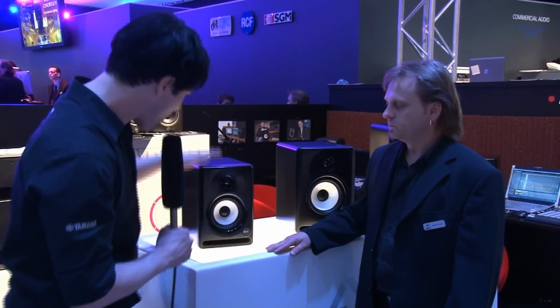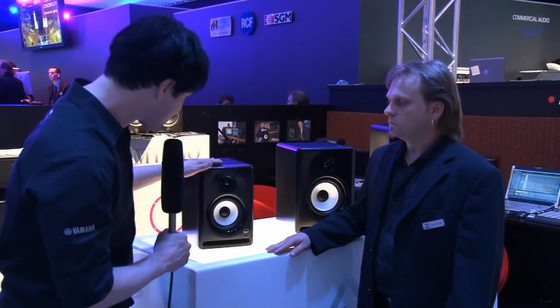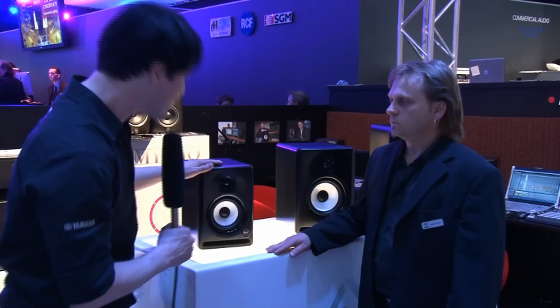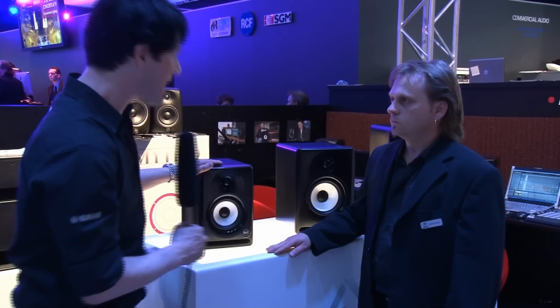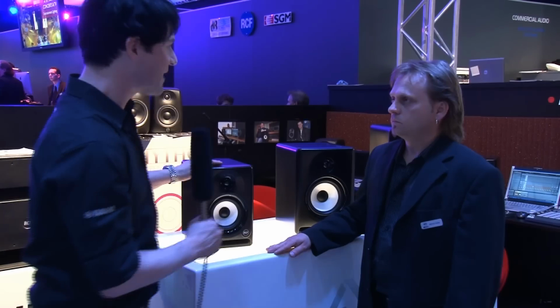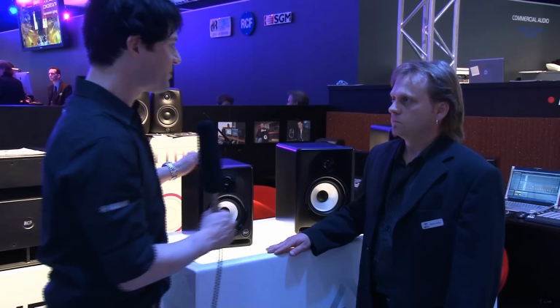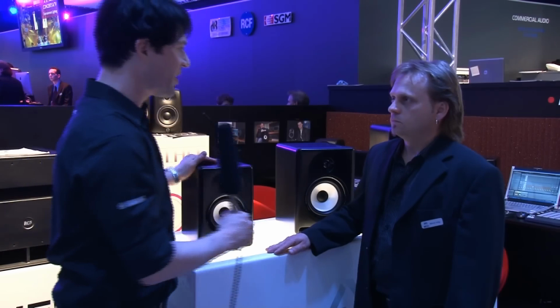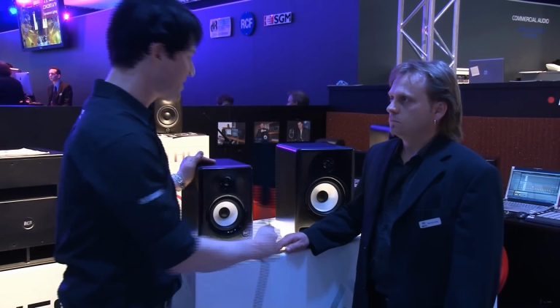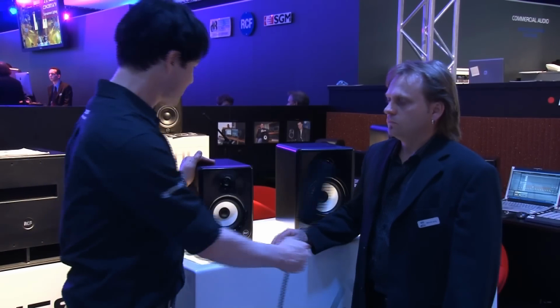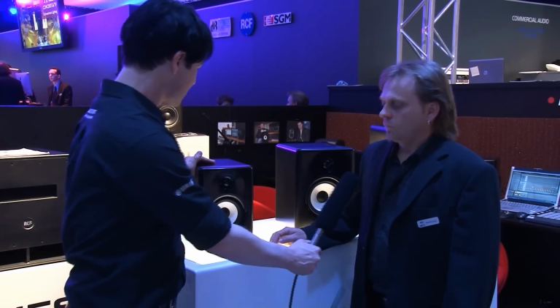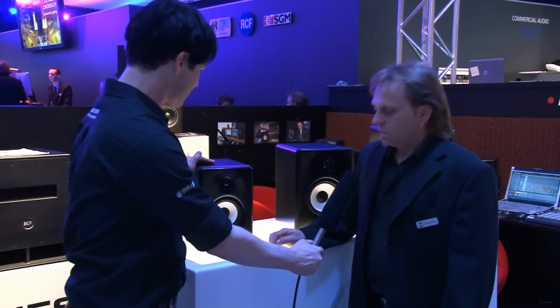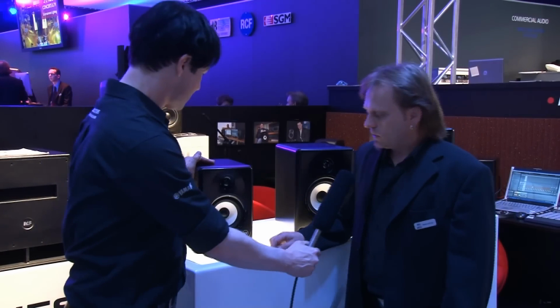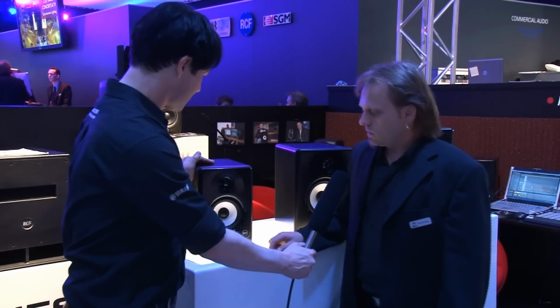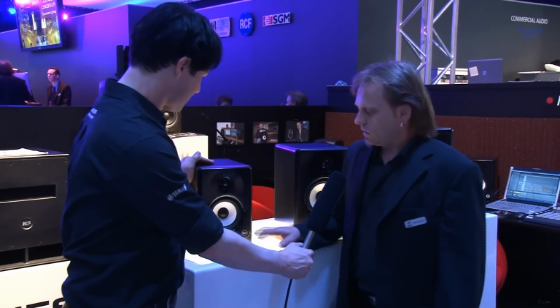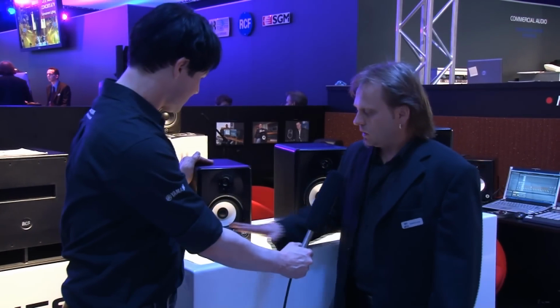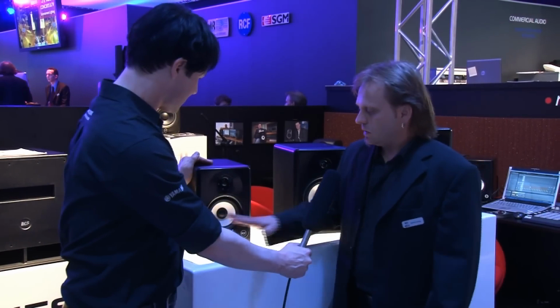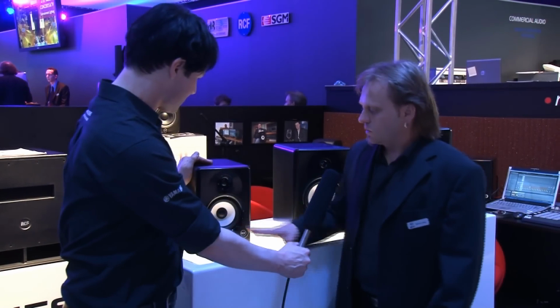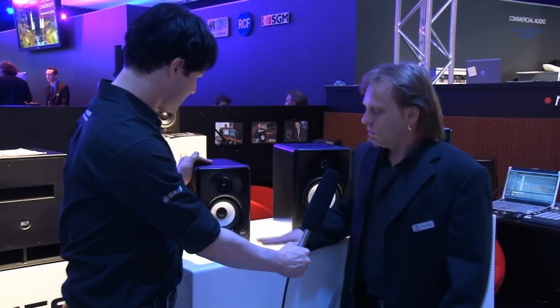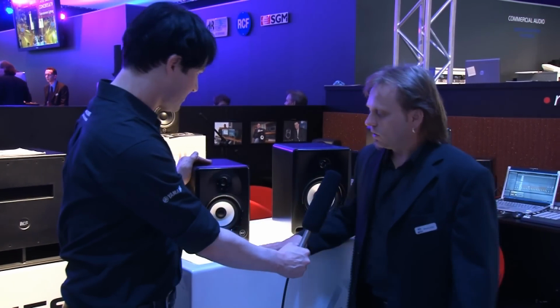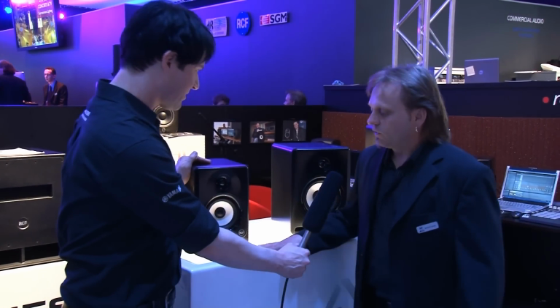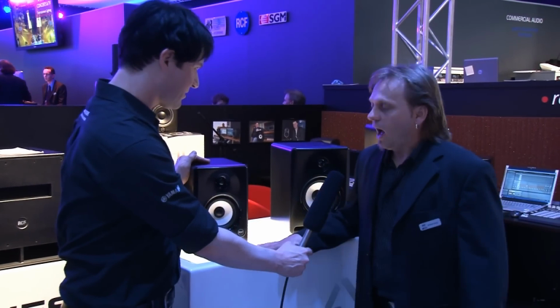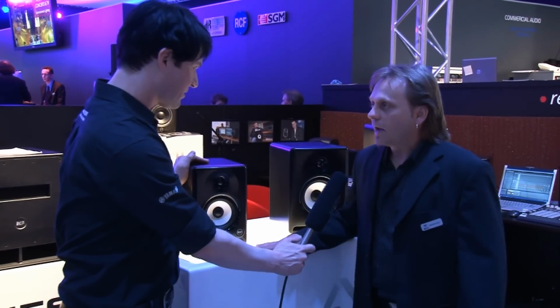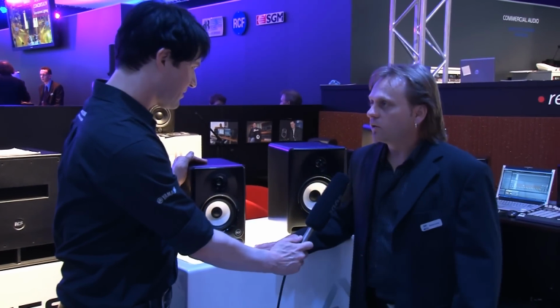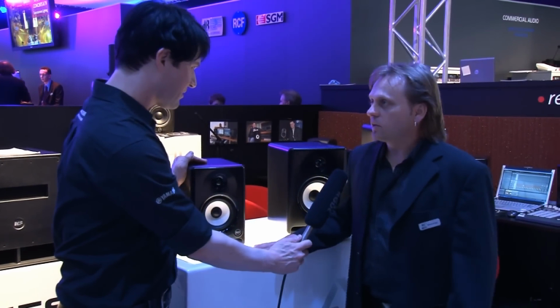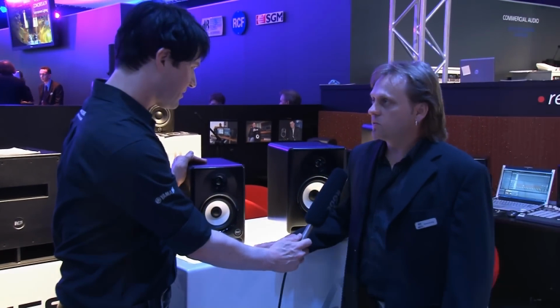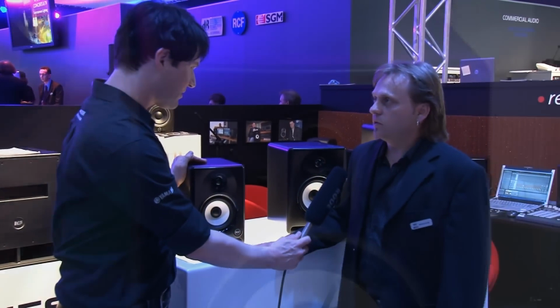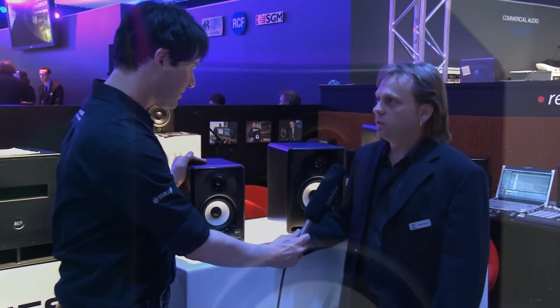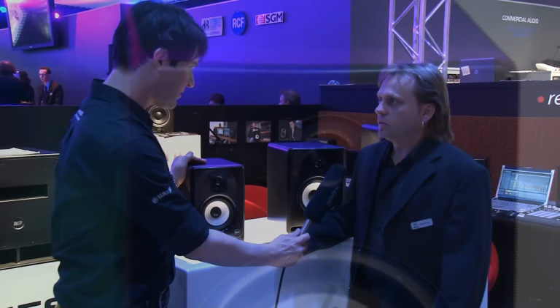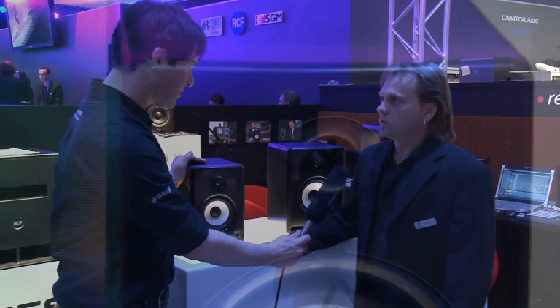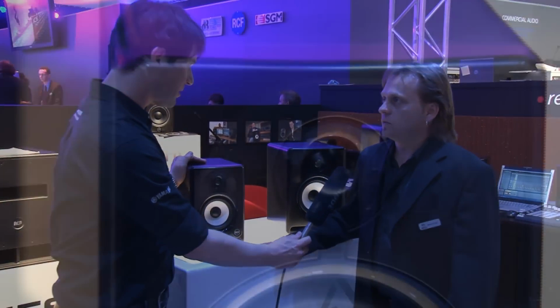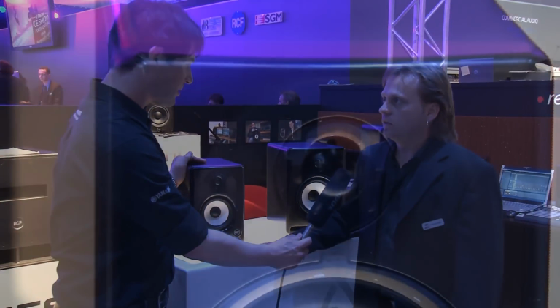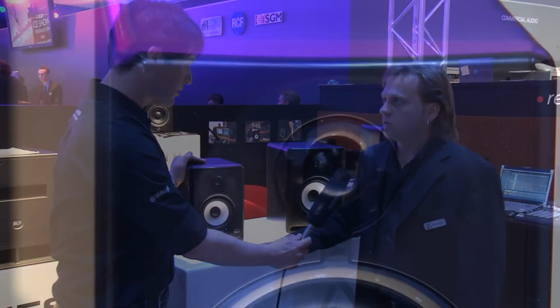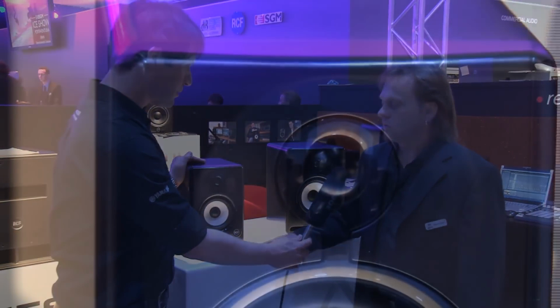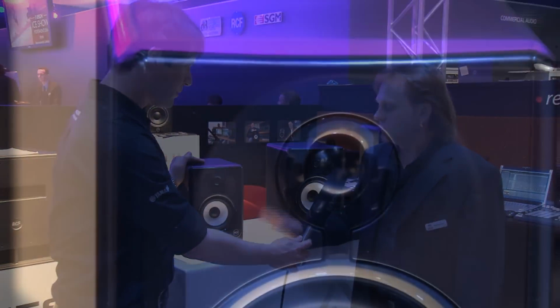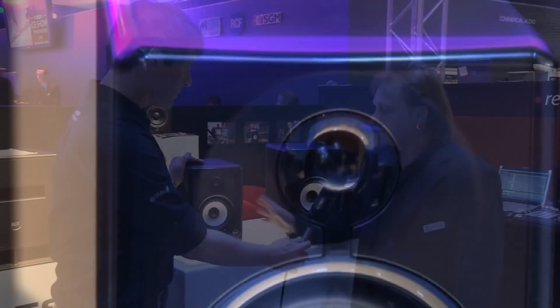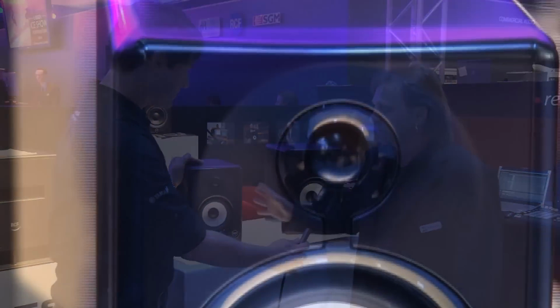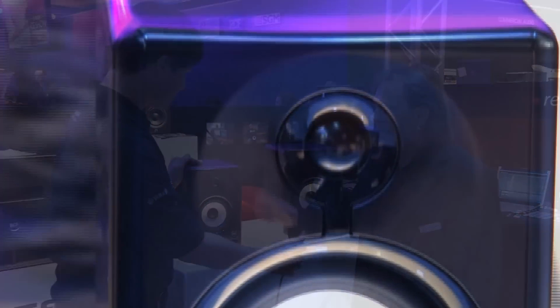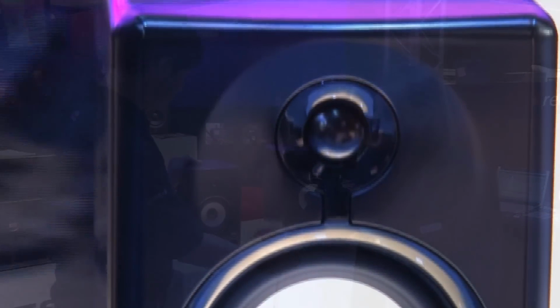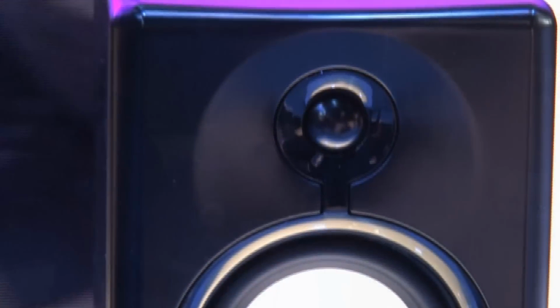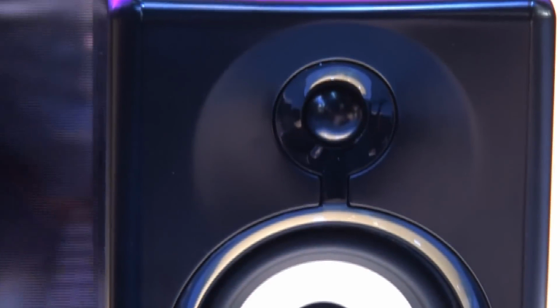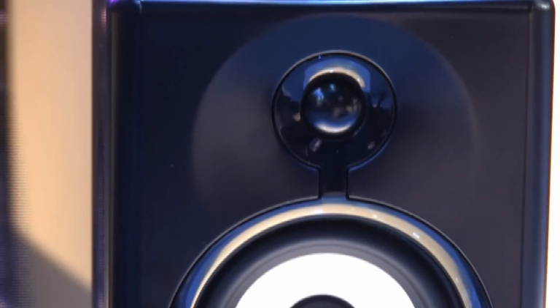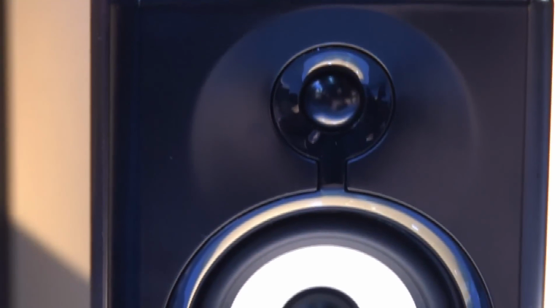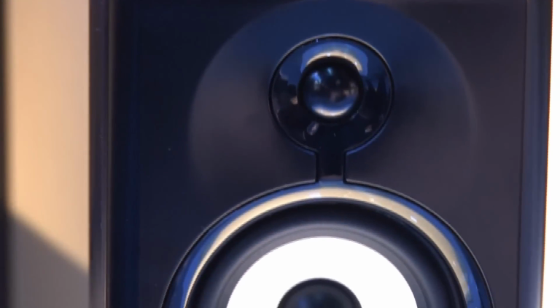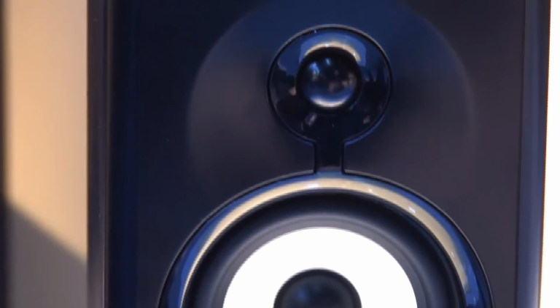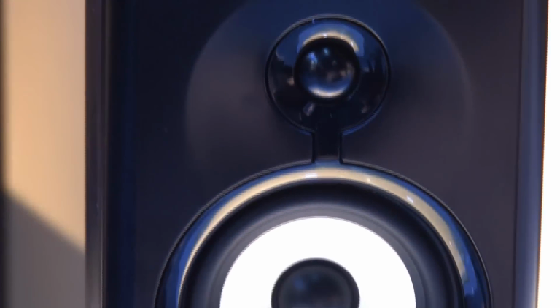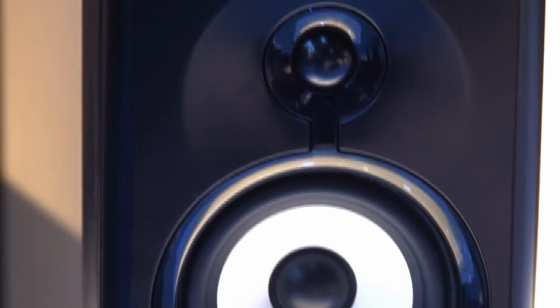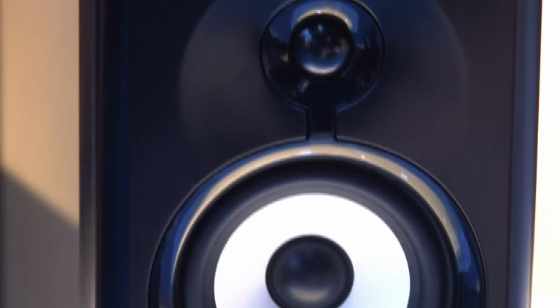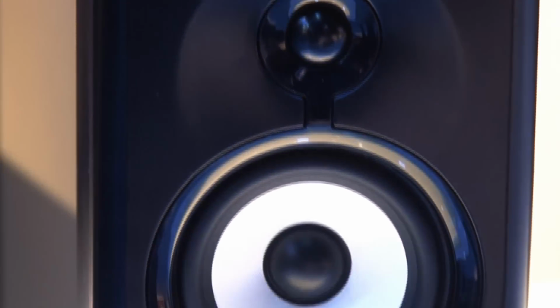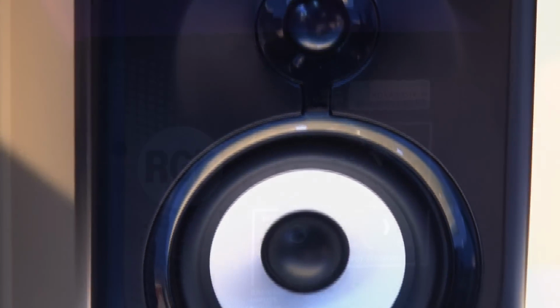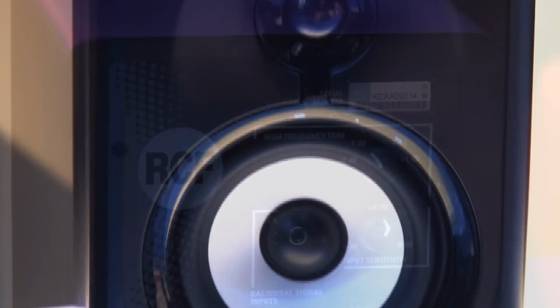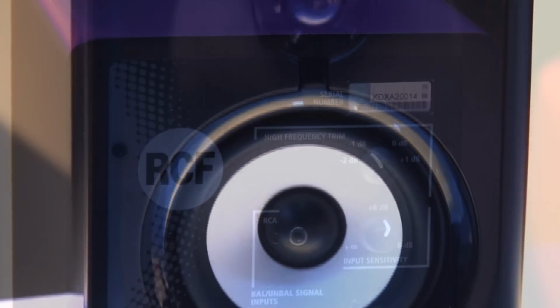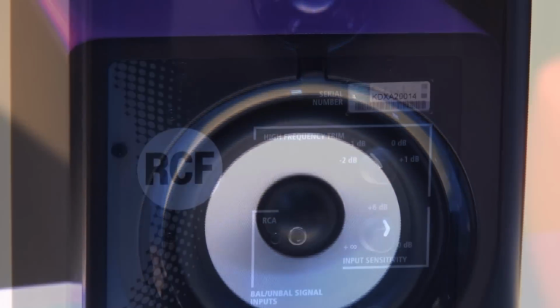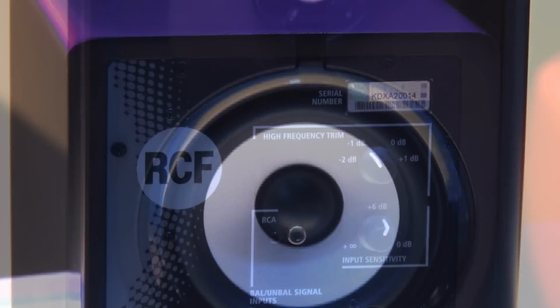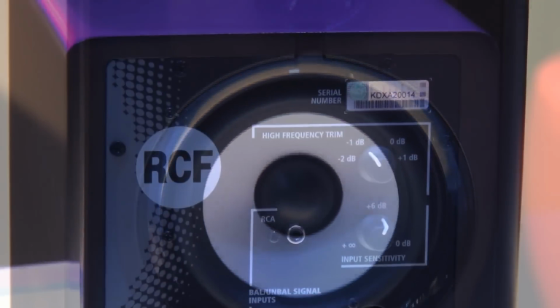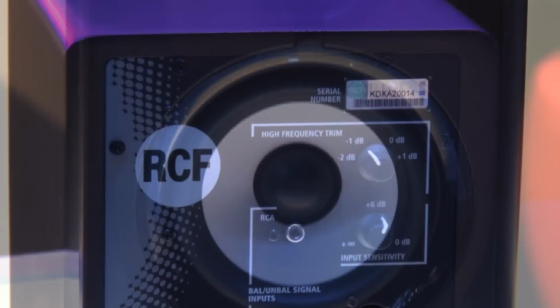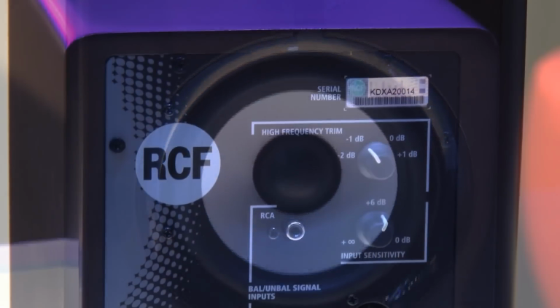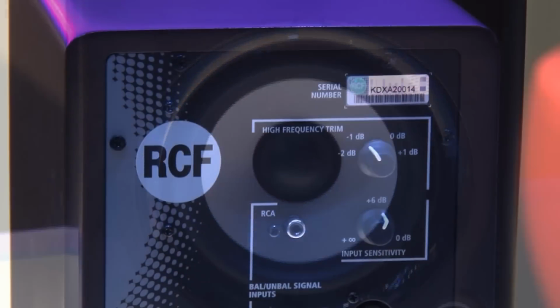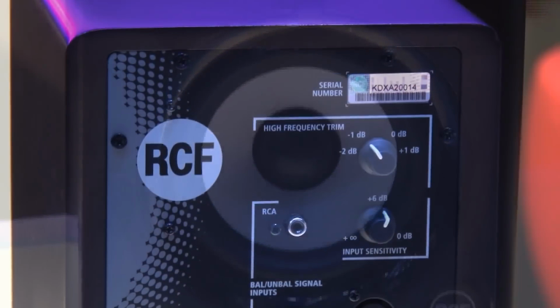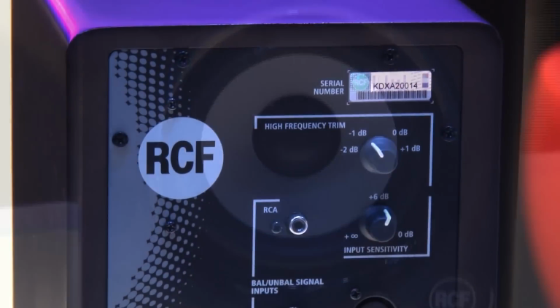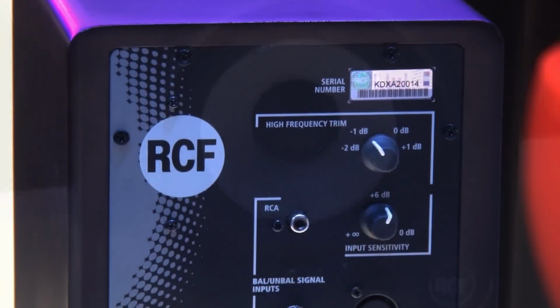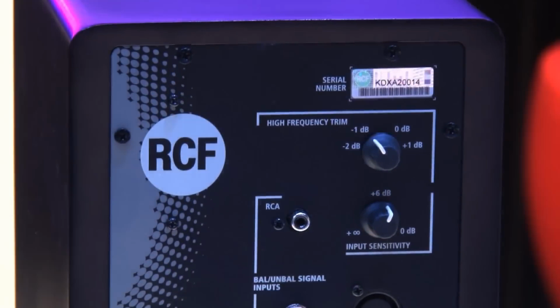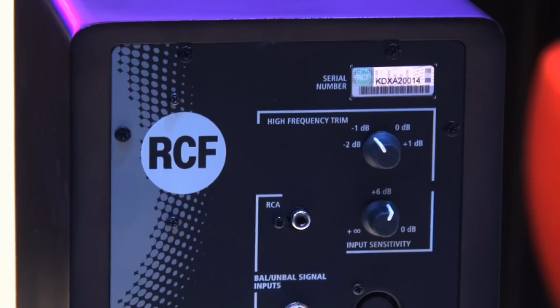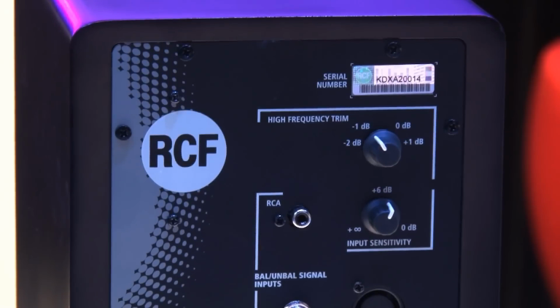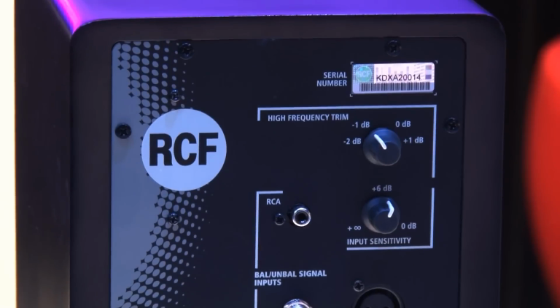What's that, Bernd? This is called the Aira series, and these are dedicated near-field monitors, for example for home recording studios.